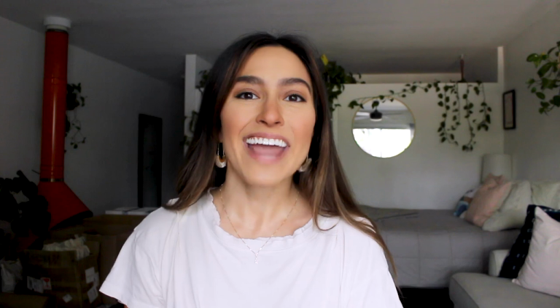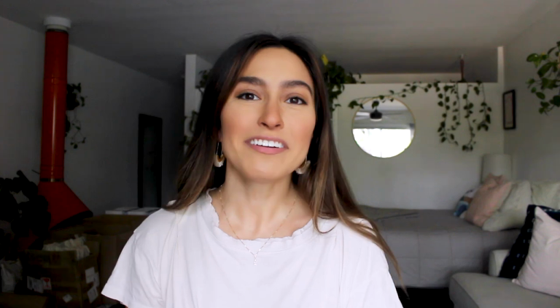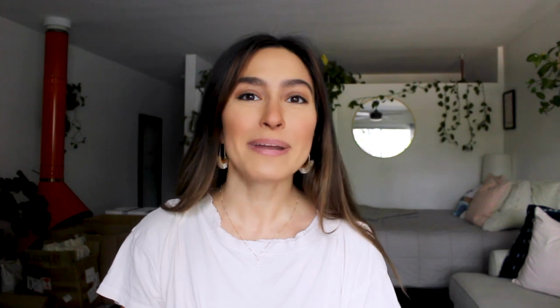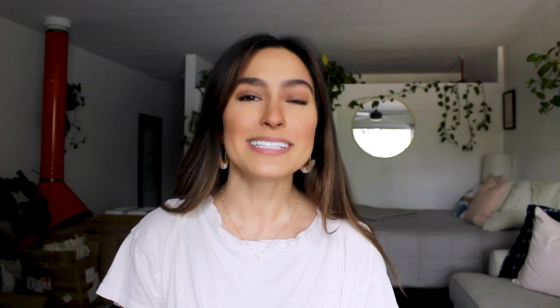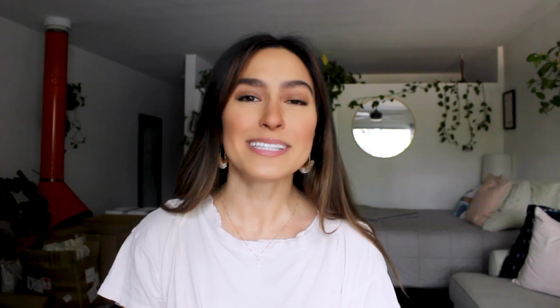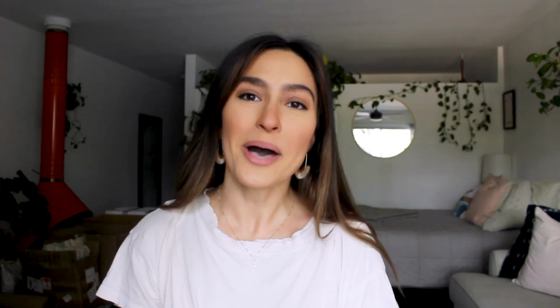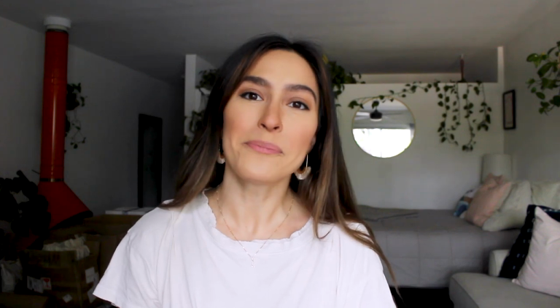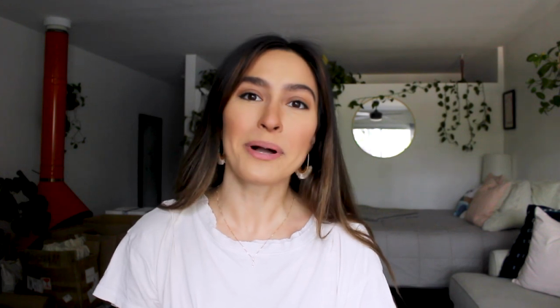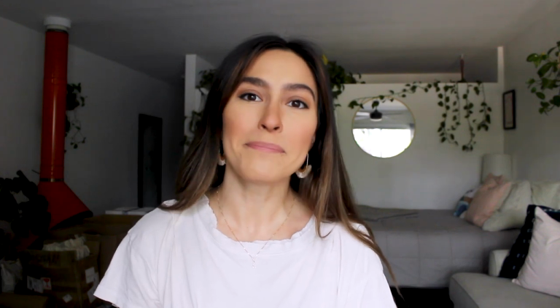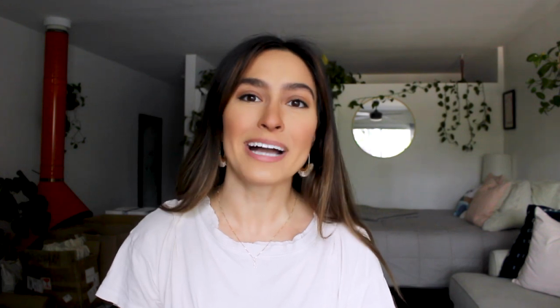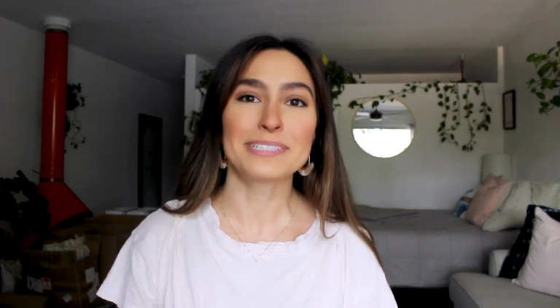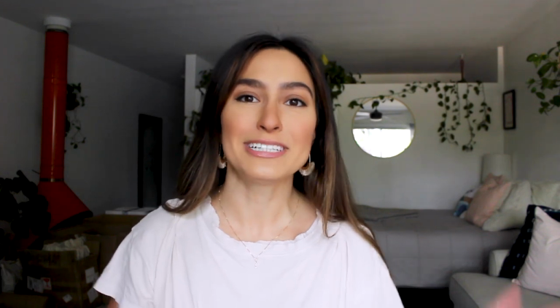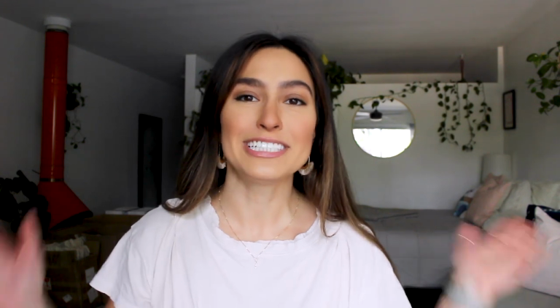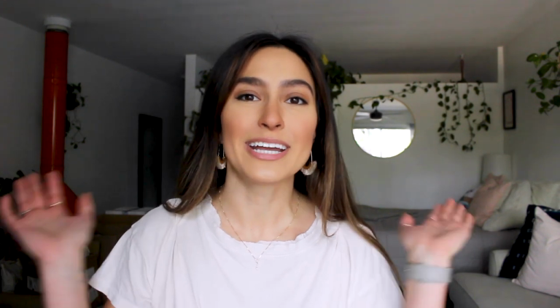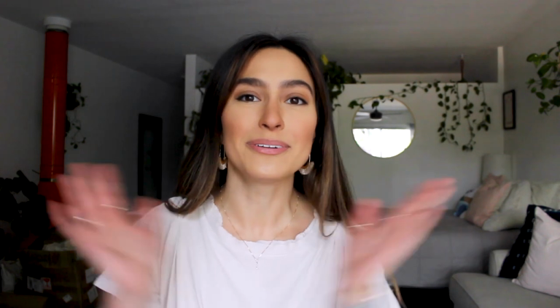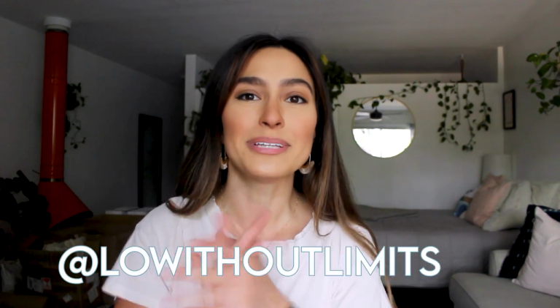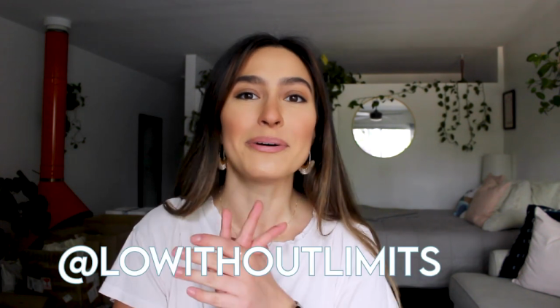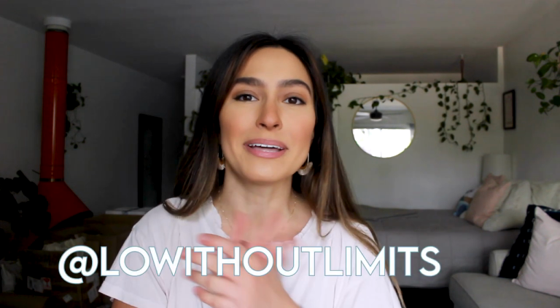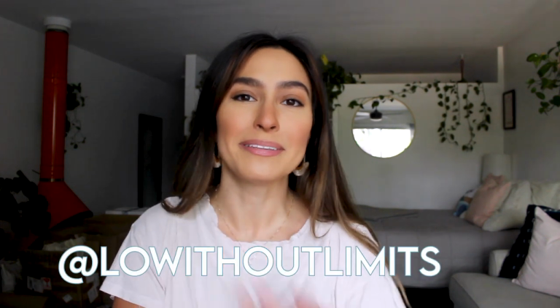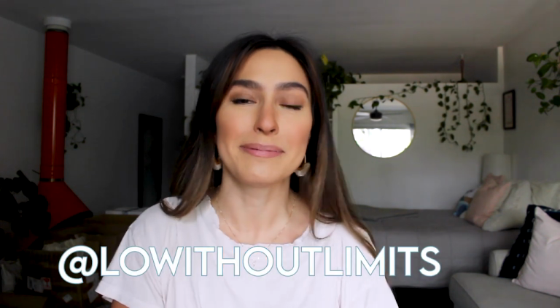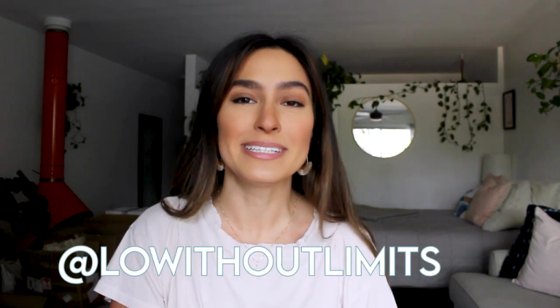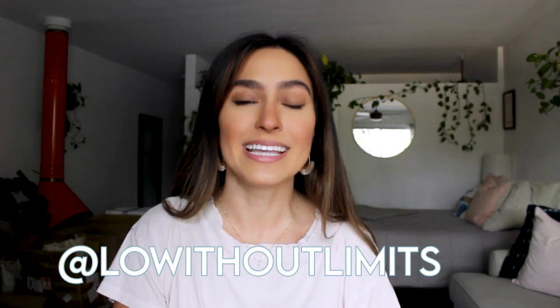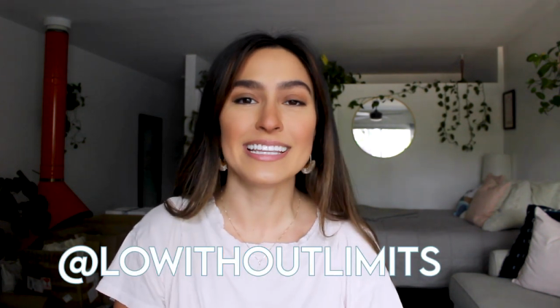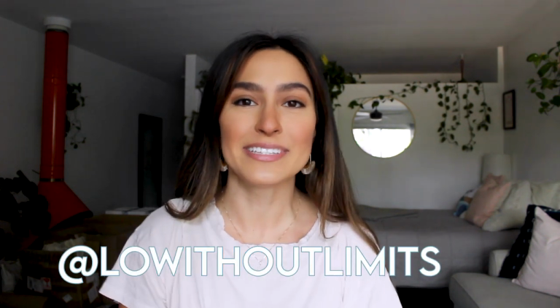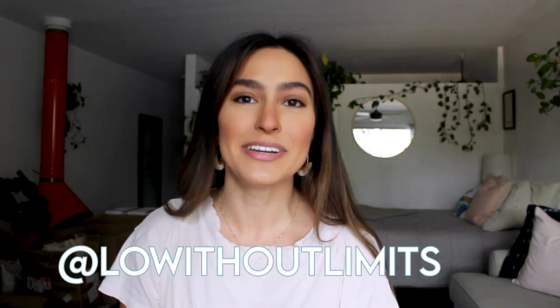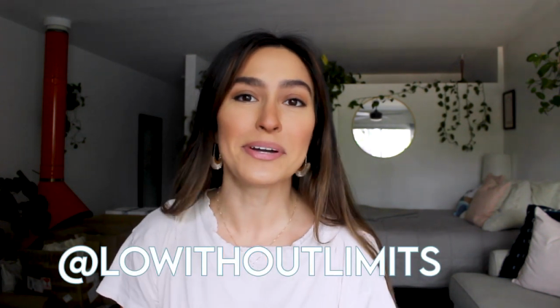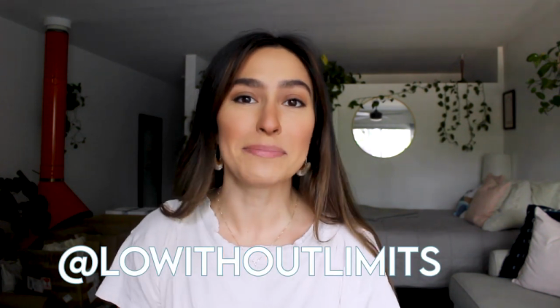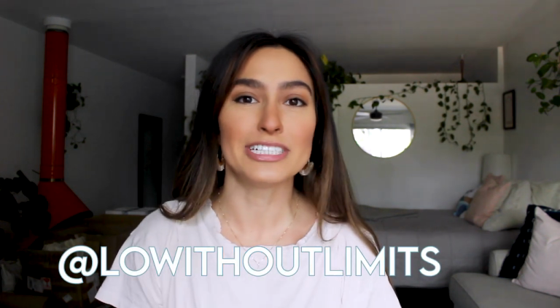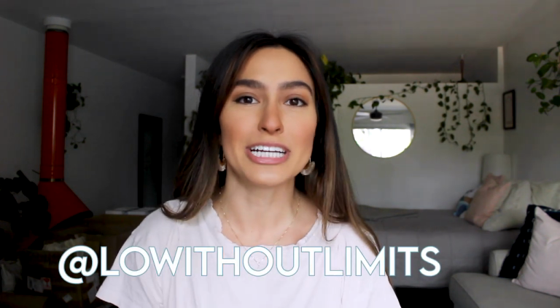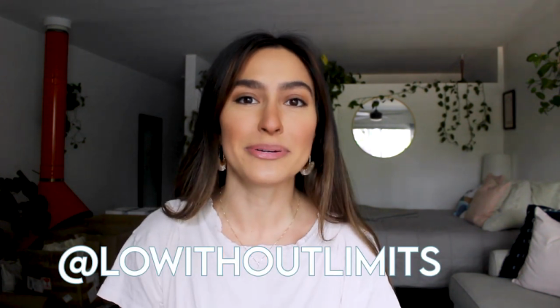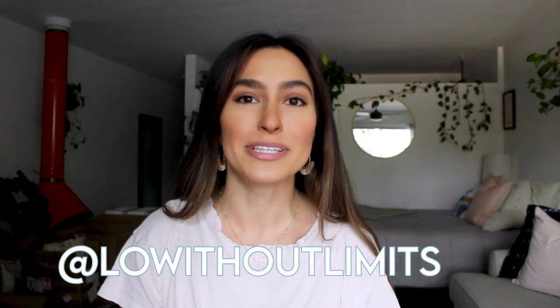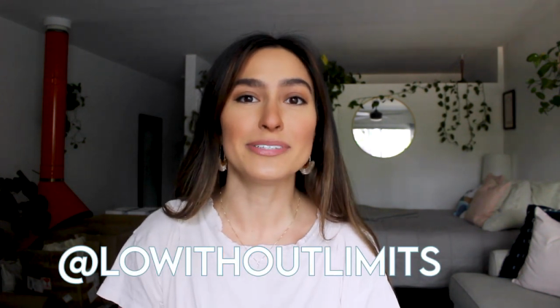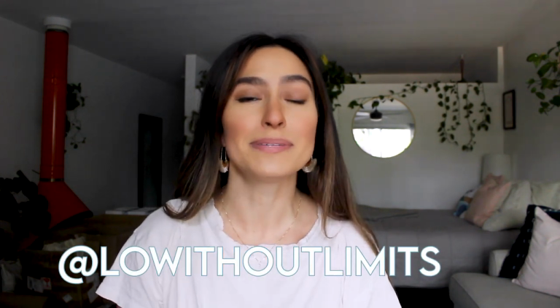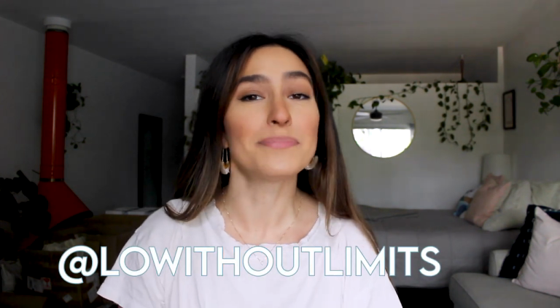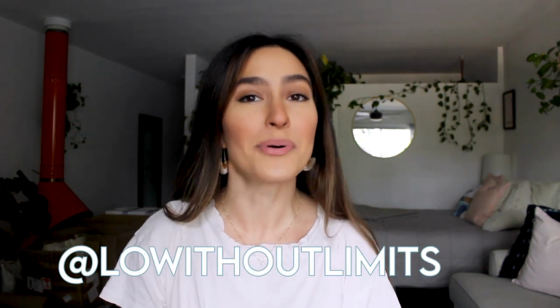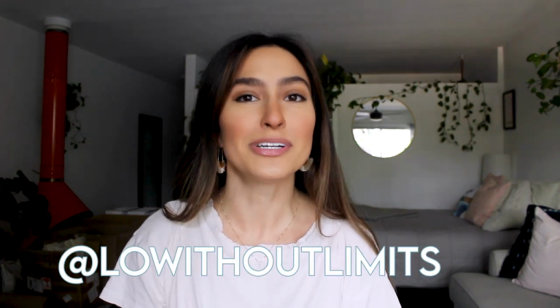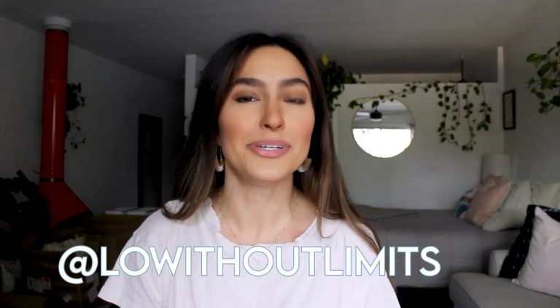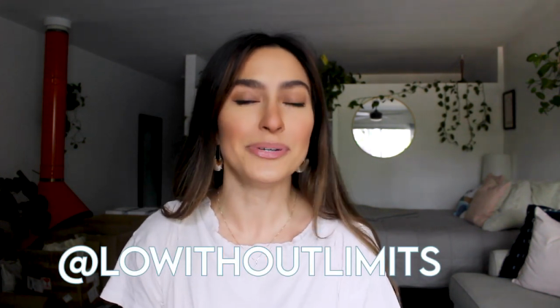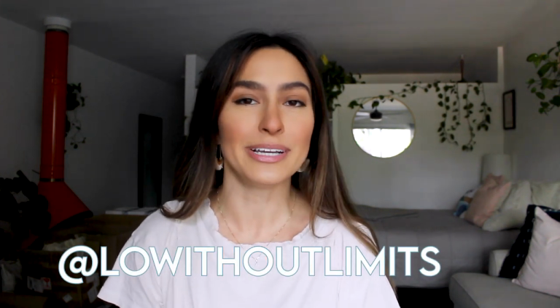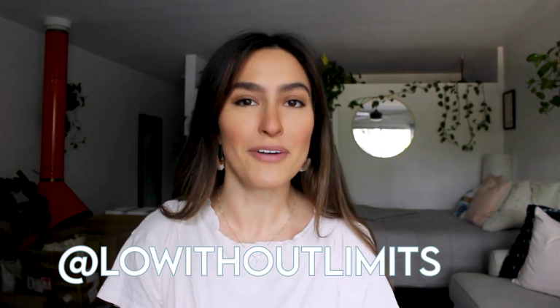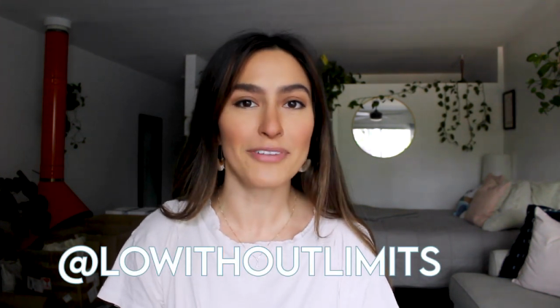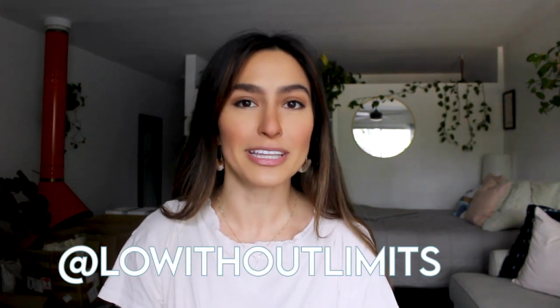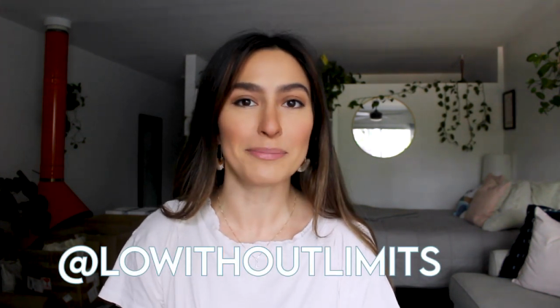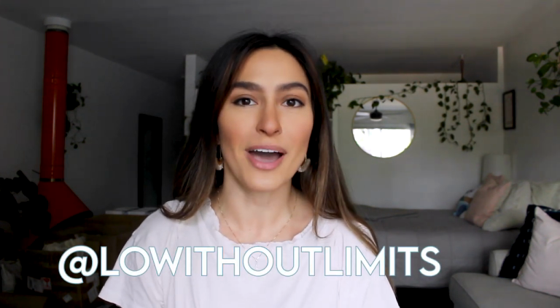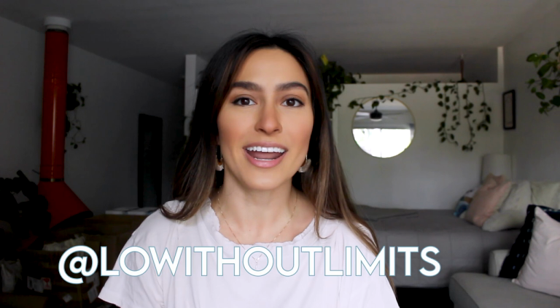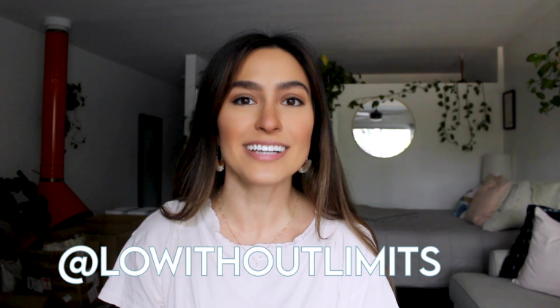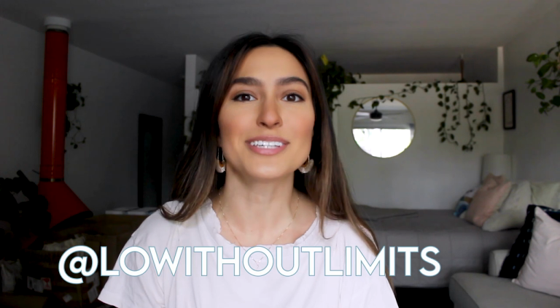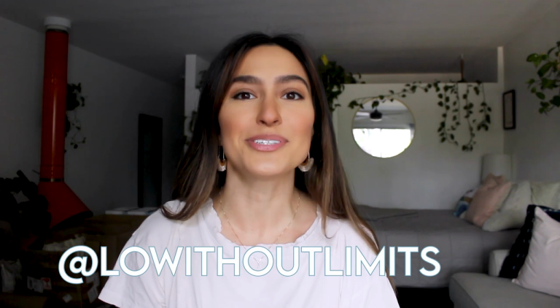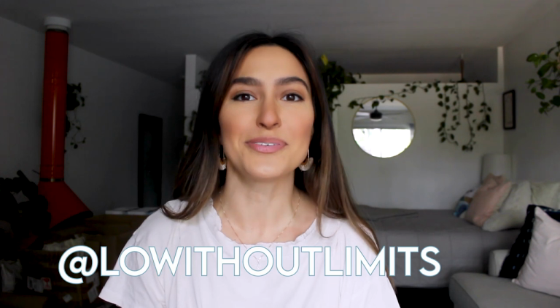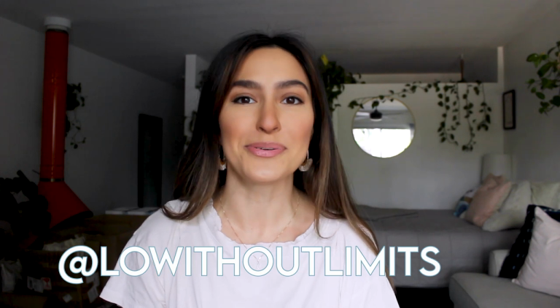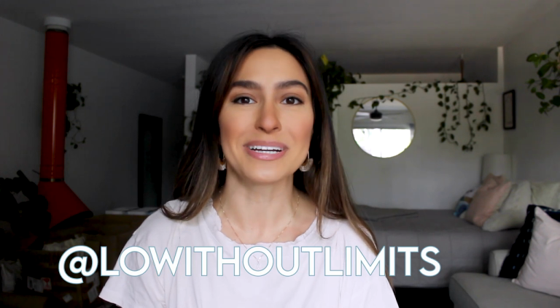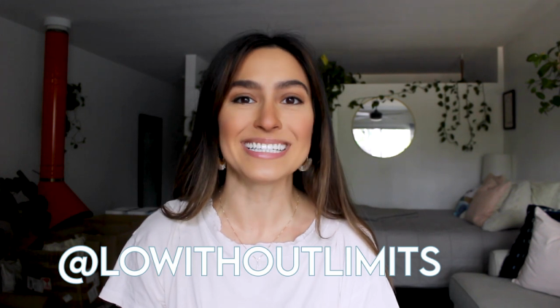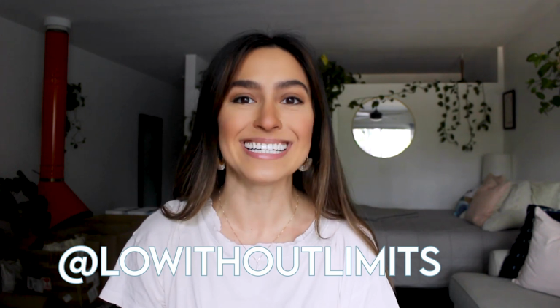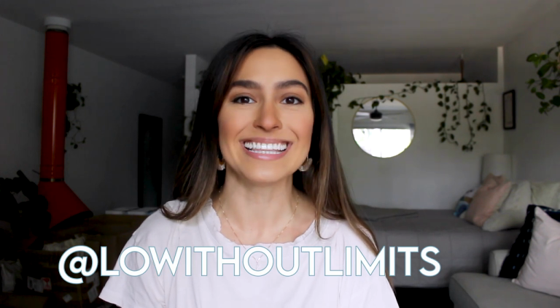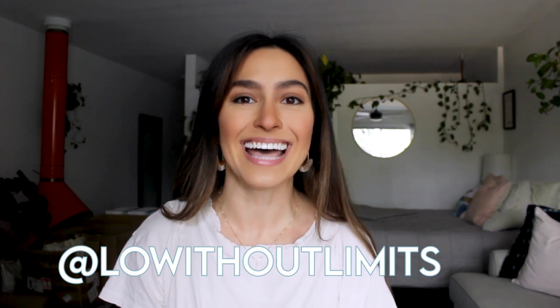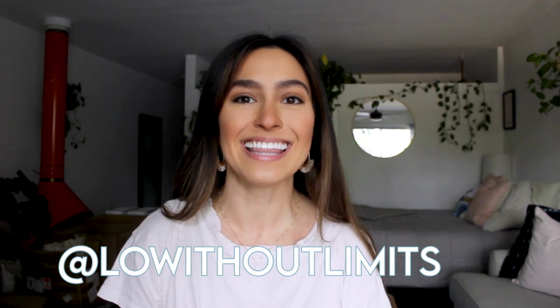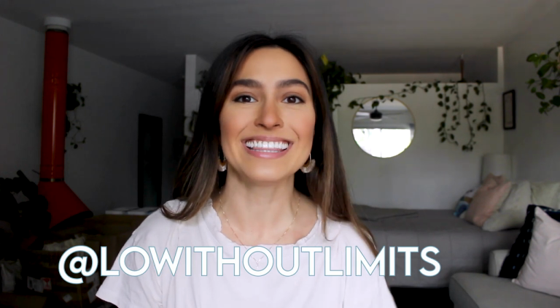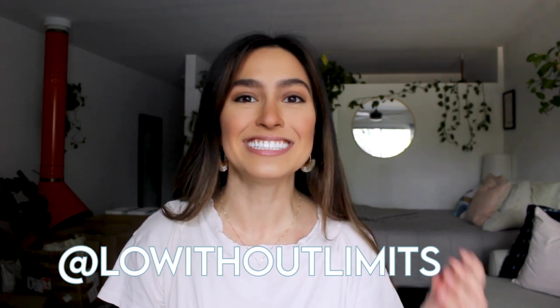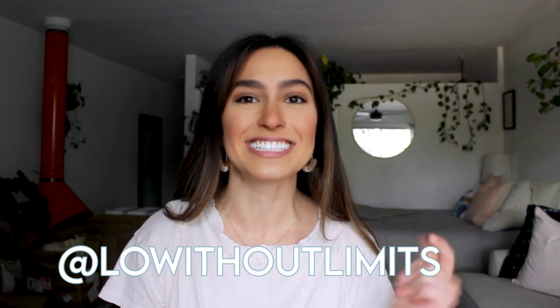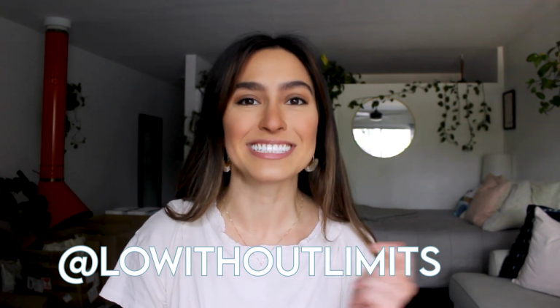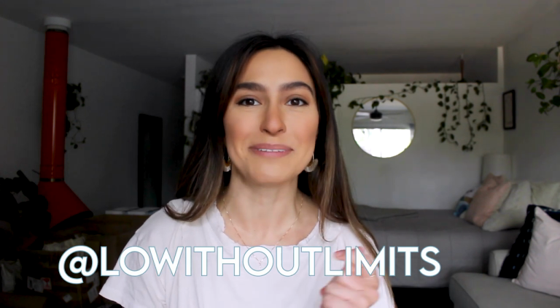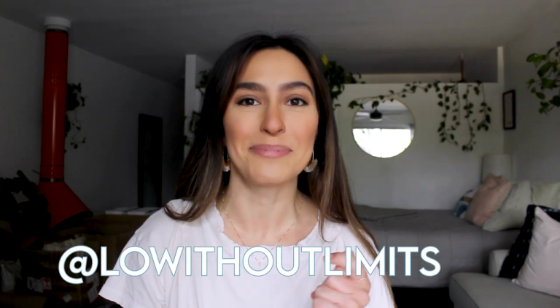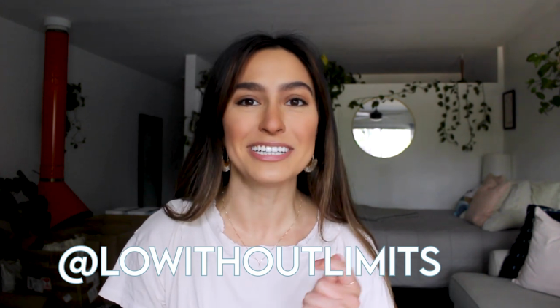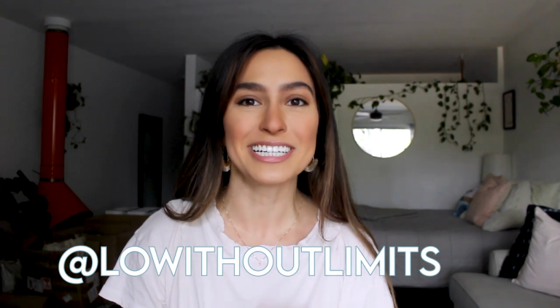Hey everybody, it's Lo, and welcome back to my channel, Lo Without Limits. In this video I'm going to share with you some more new eco-friendly products, so if you want to see that, just keep watching.